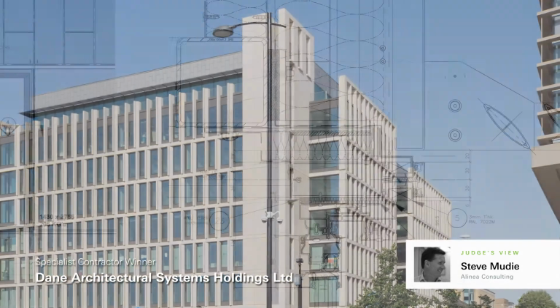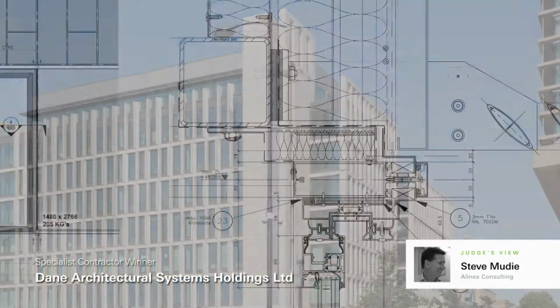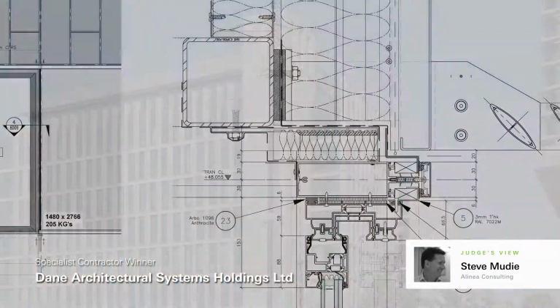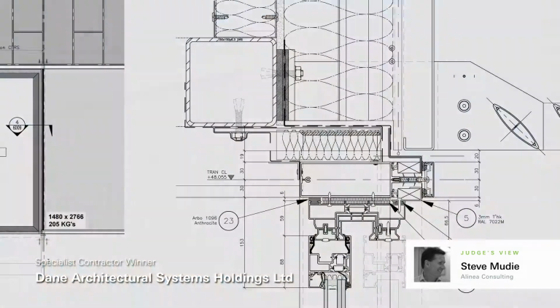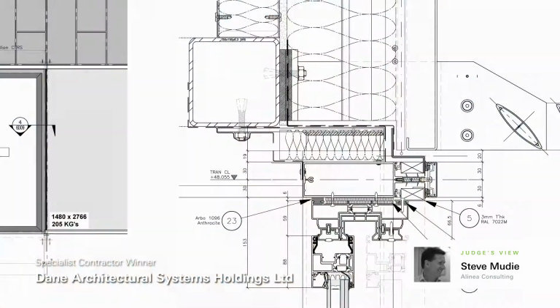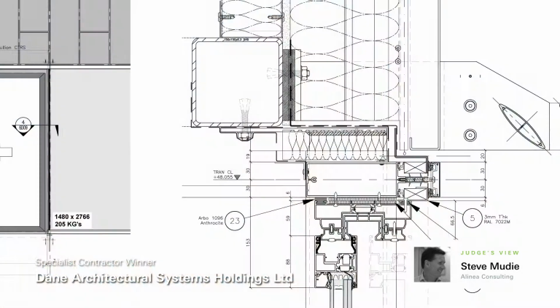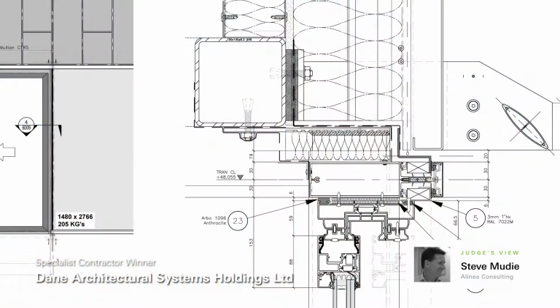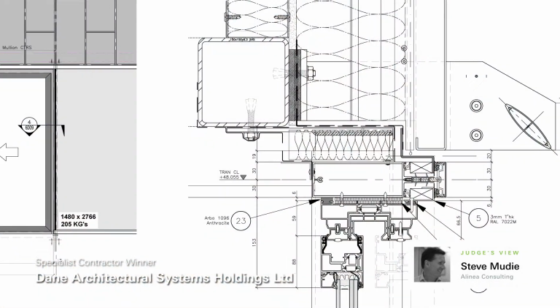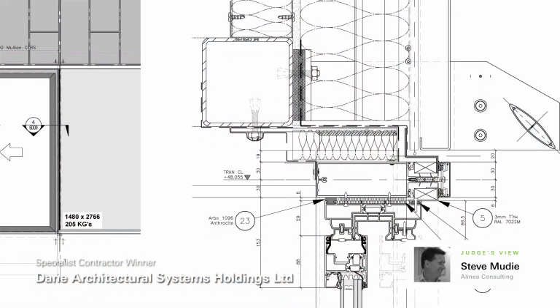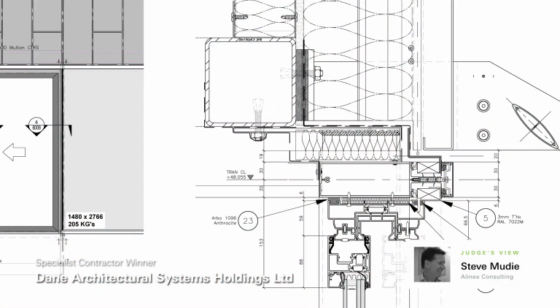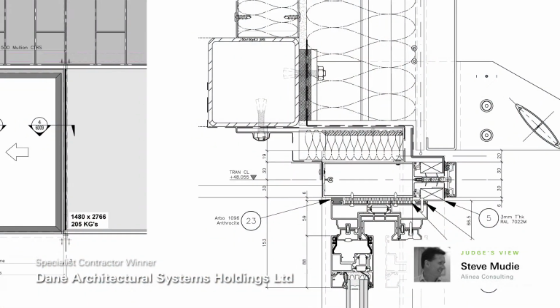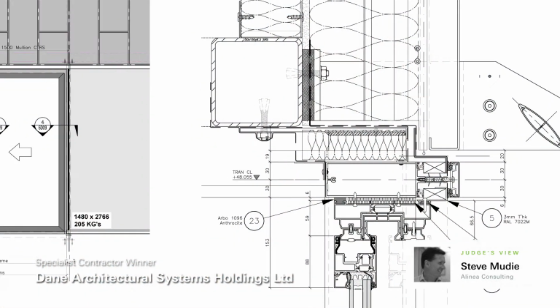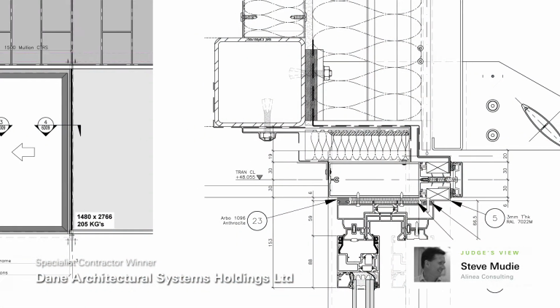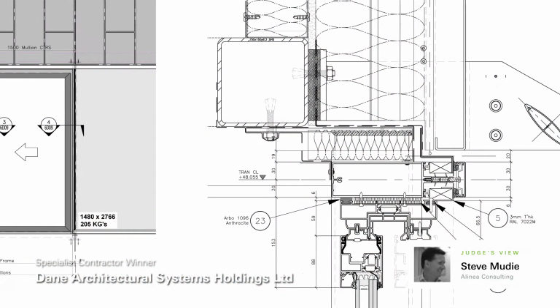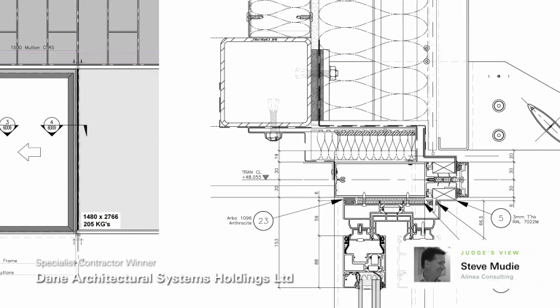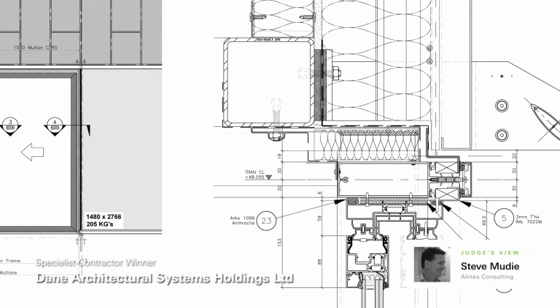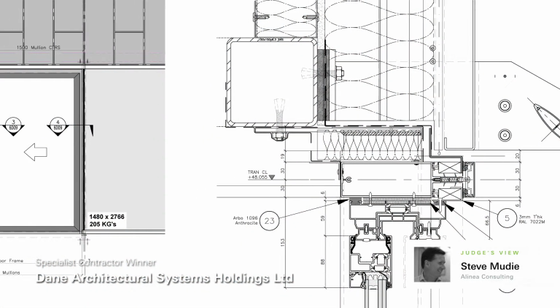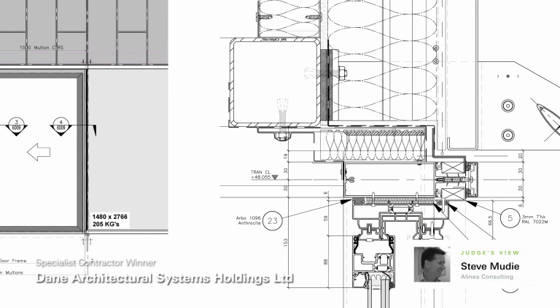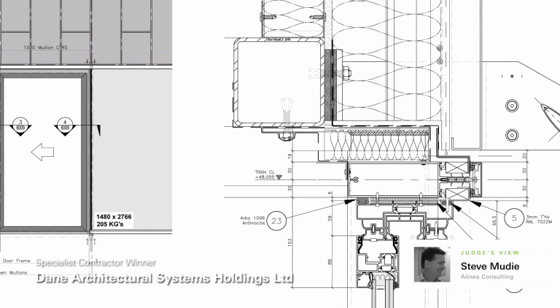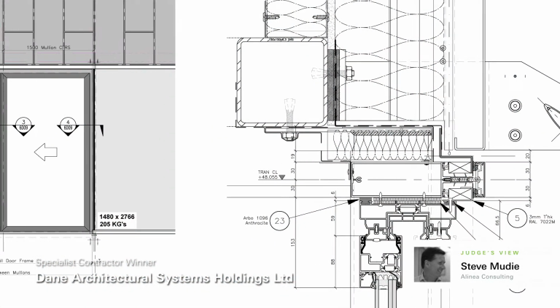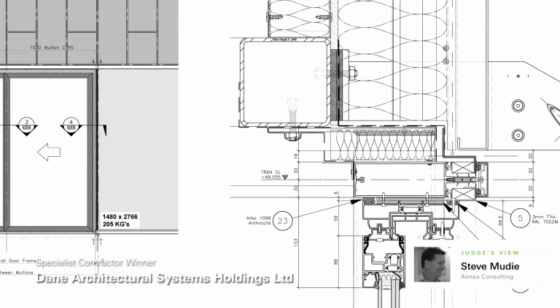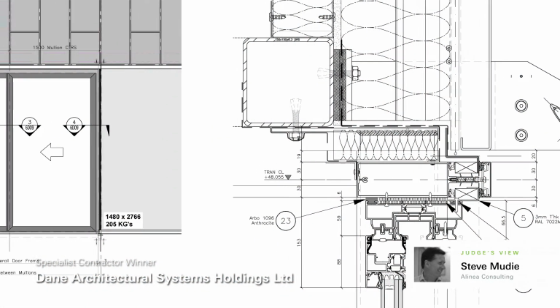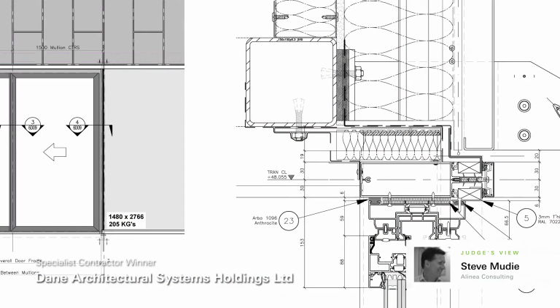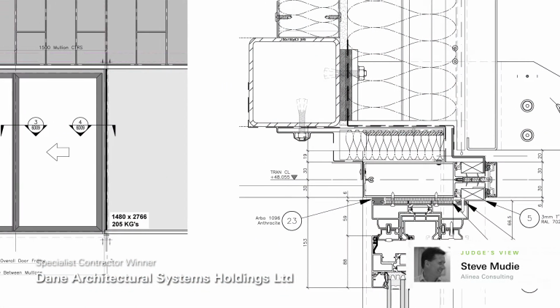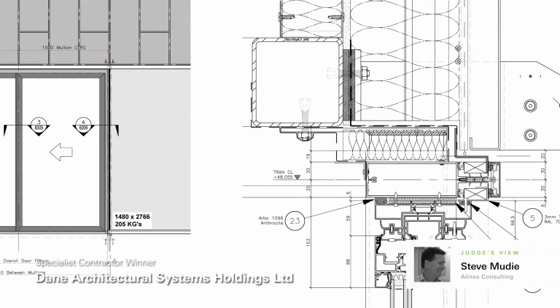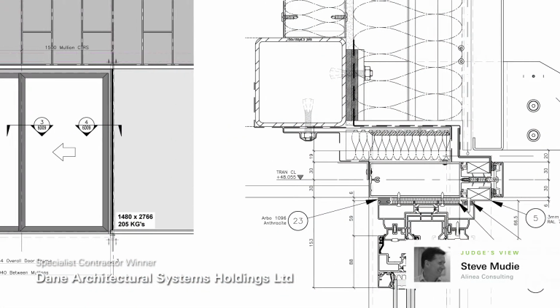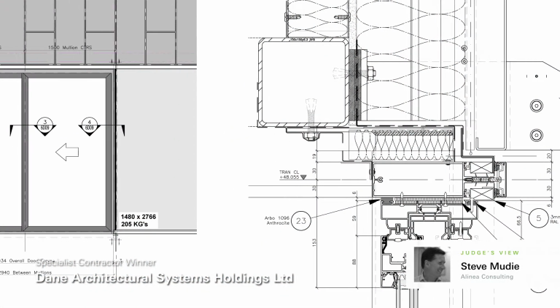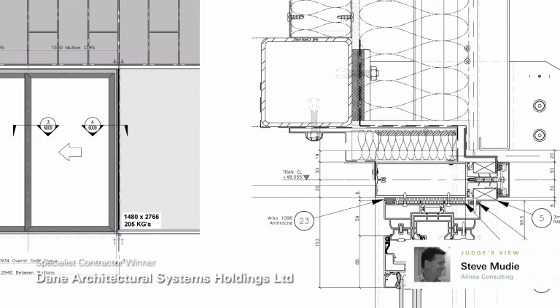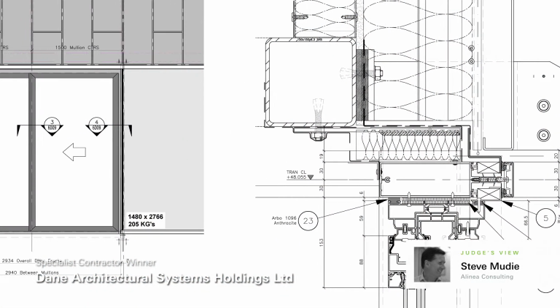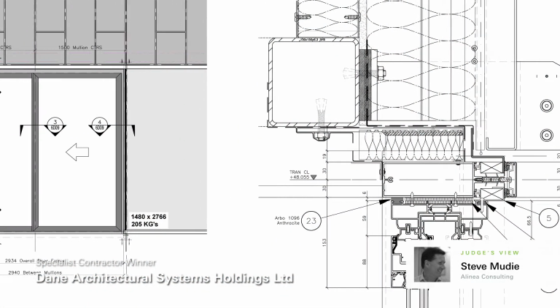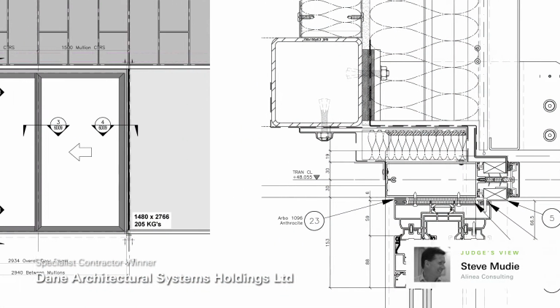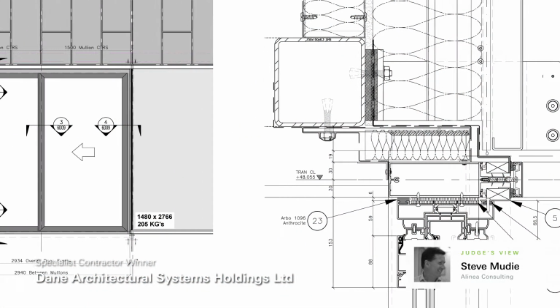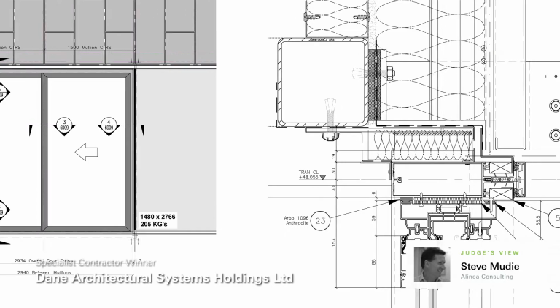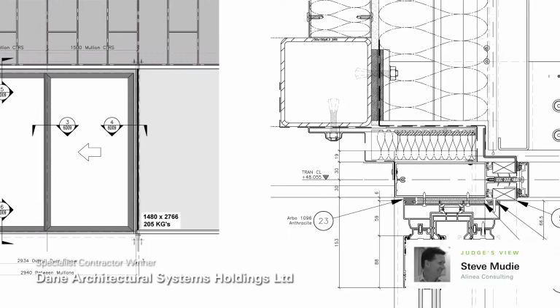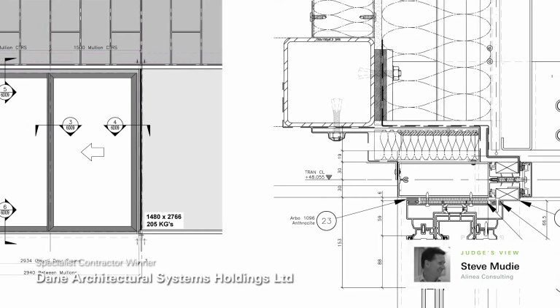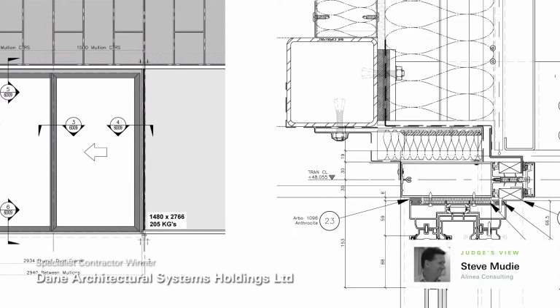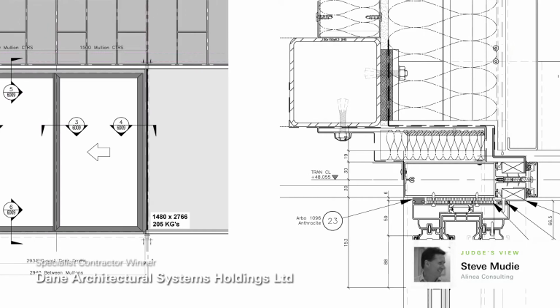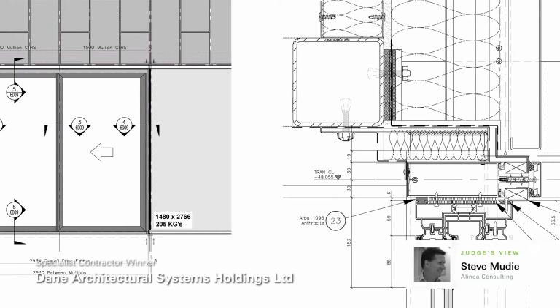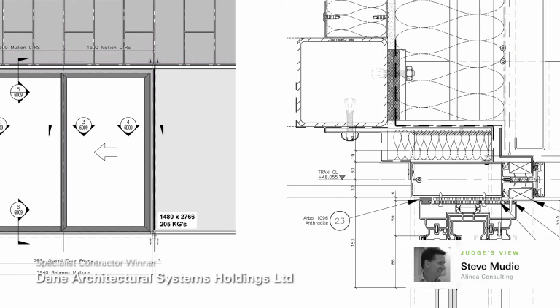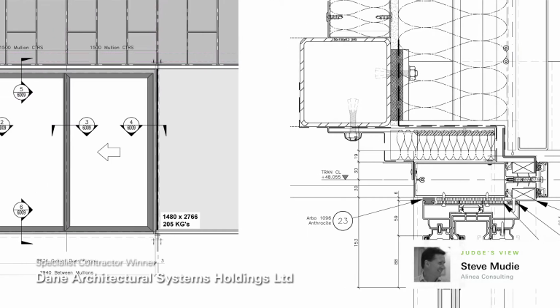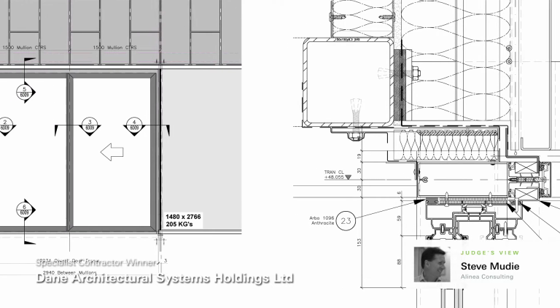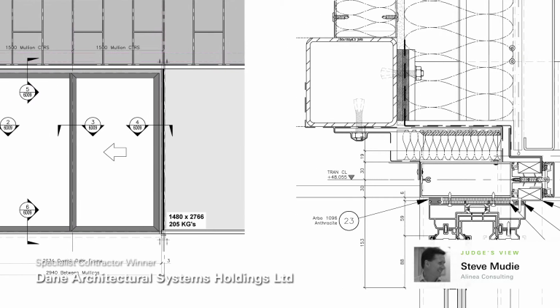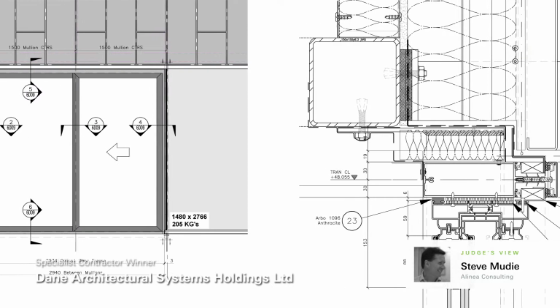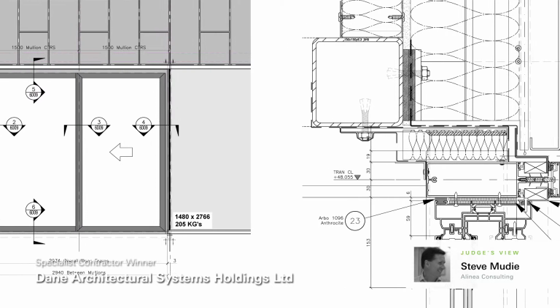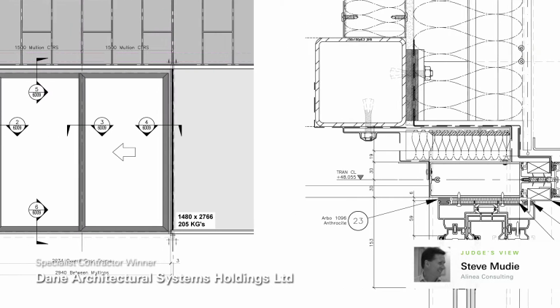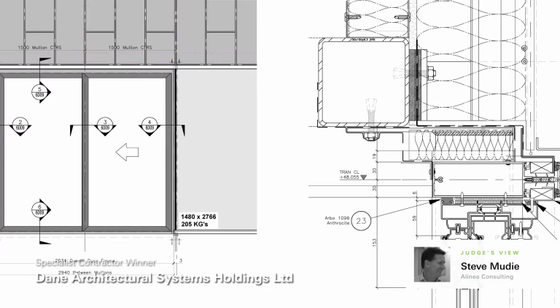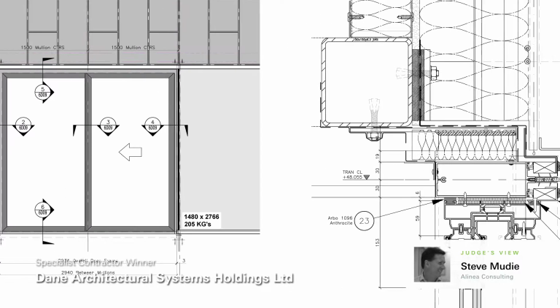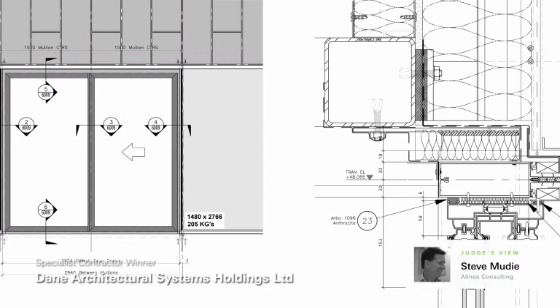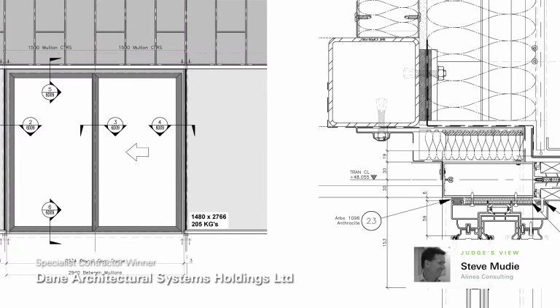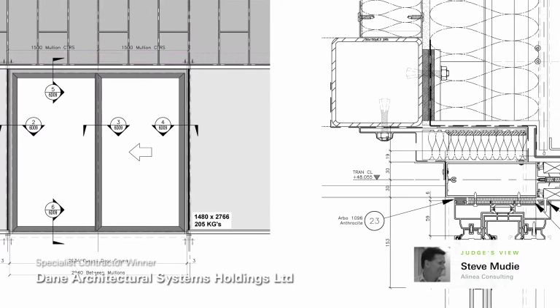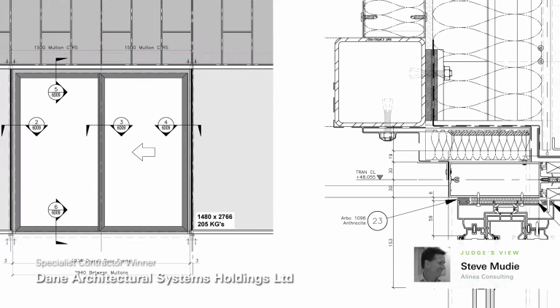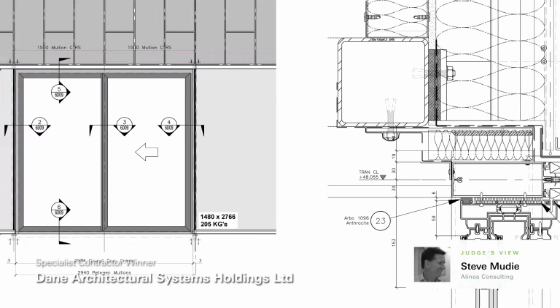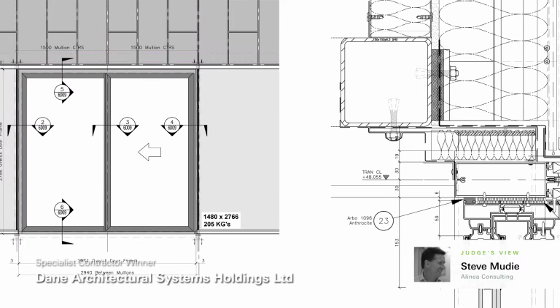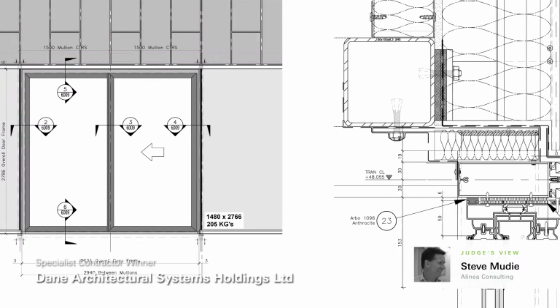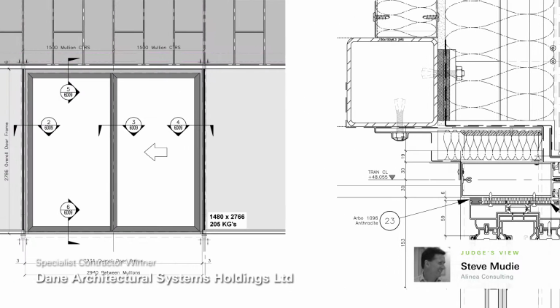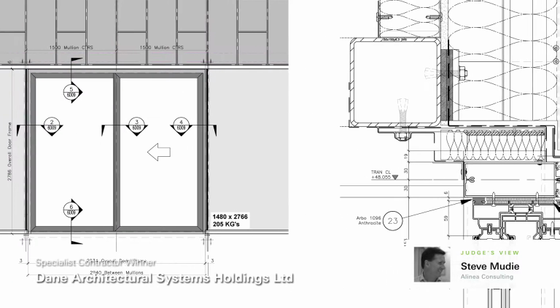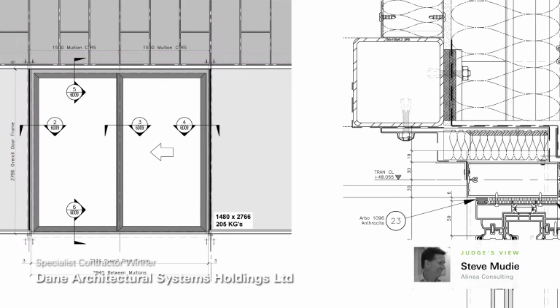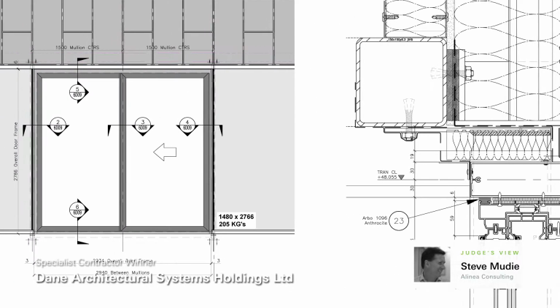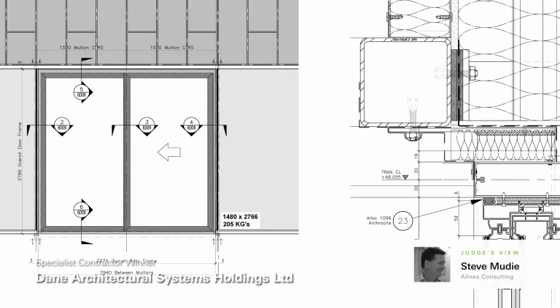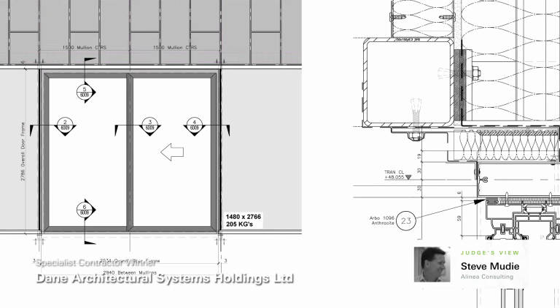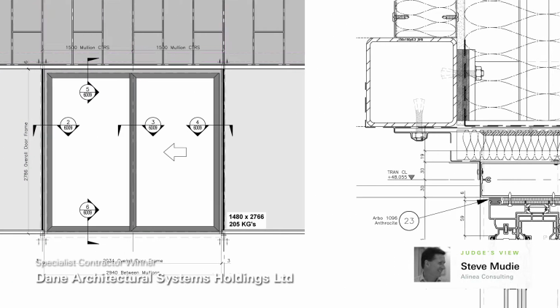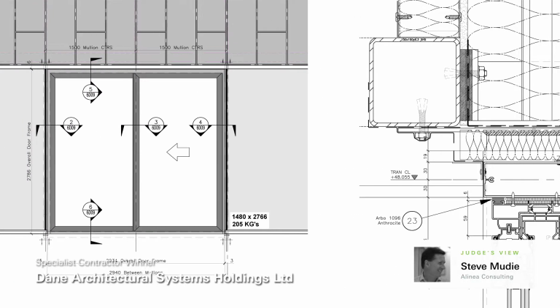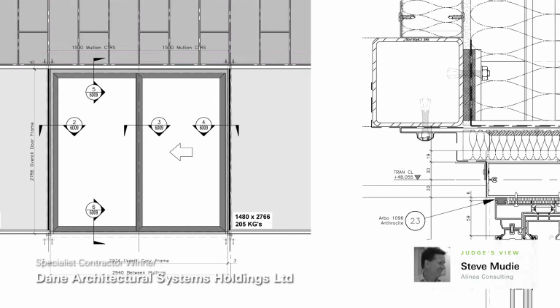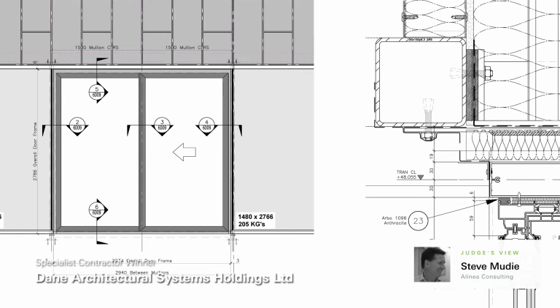It spoke volumes for the approach, for the design process, and the results stand for themselves.